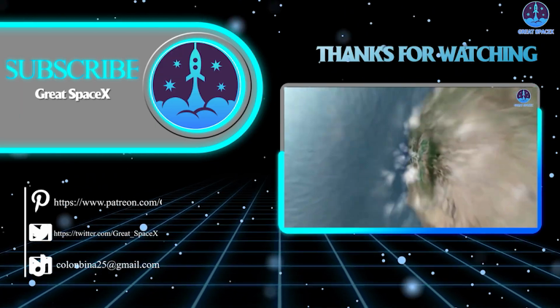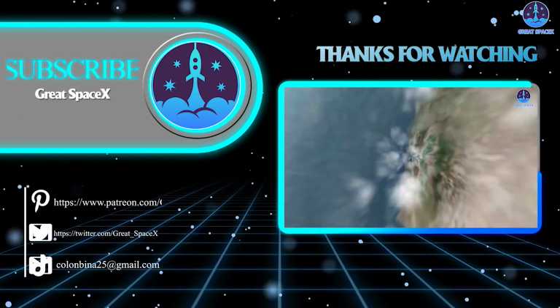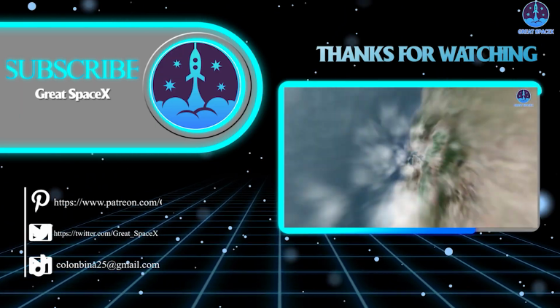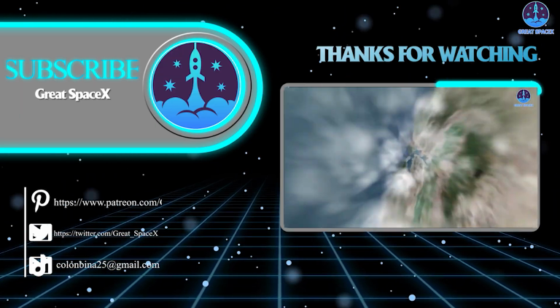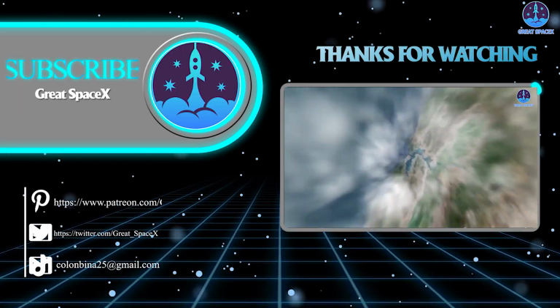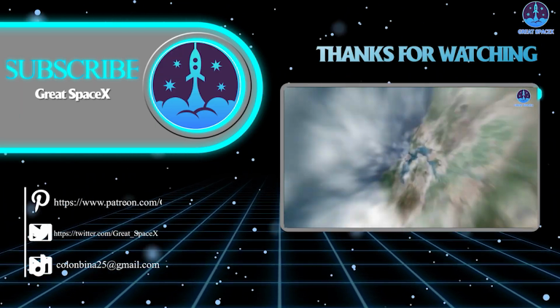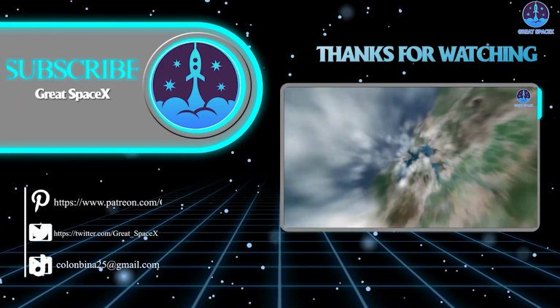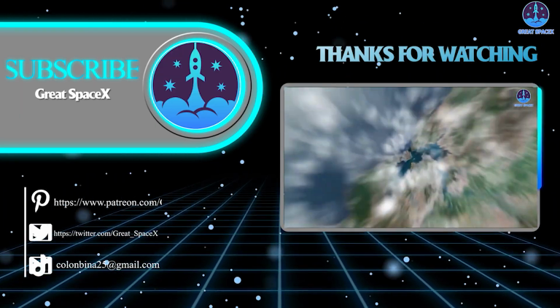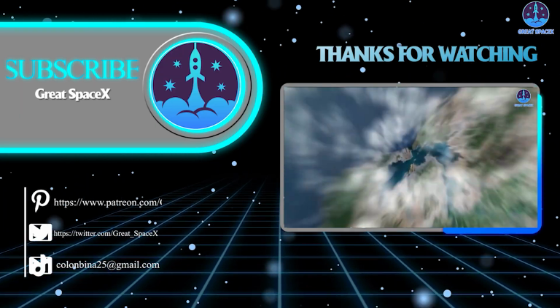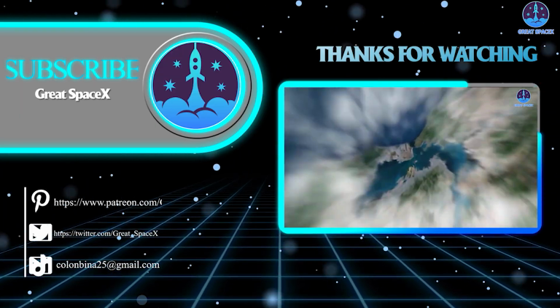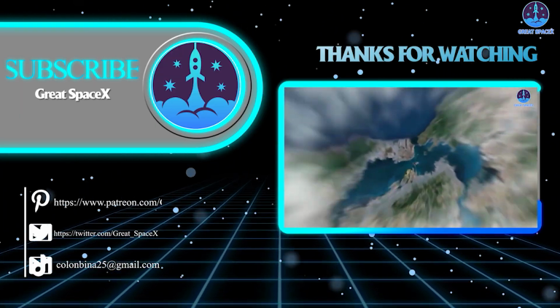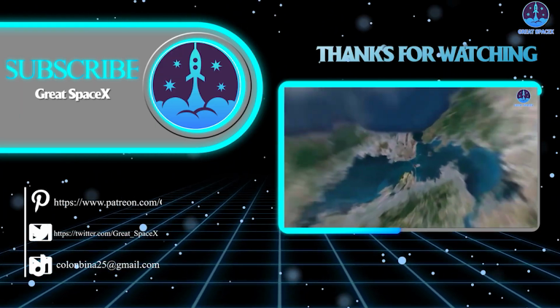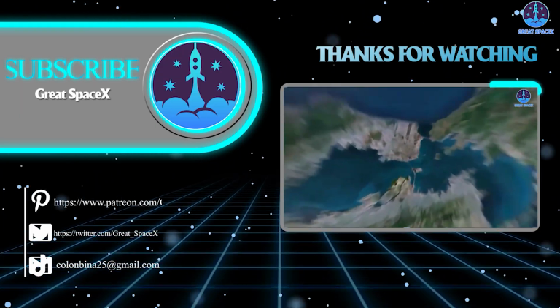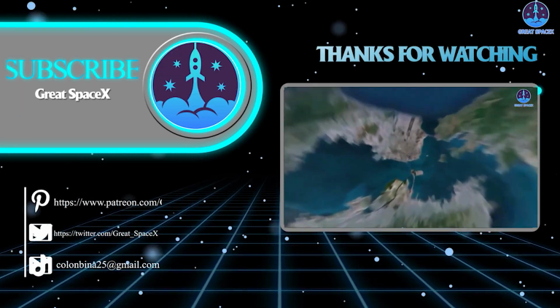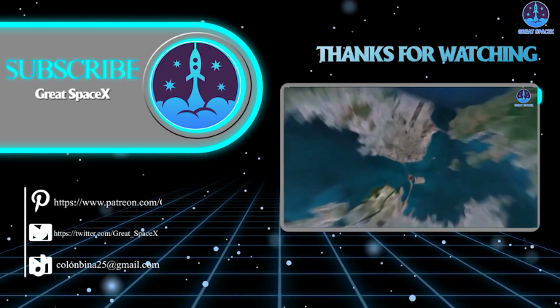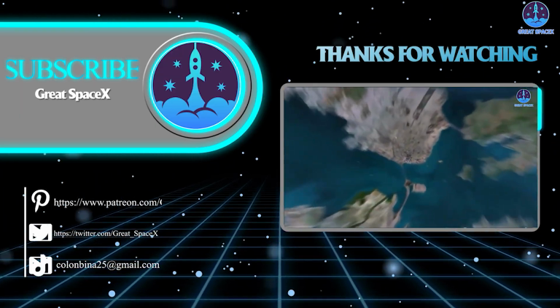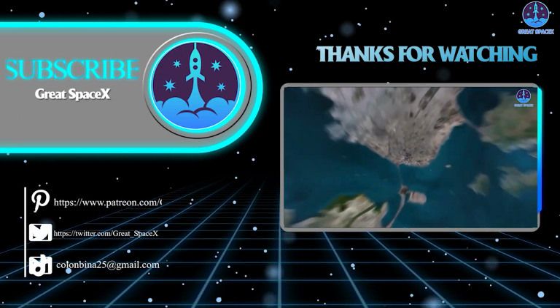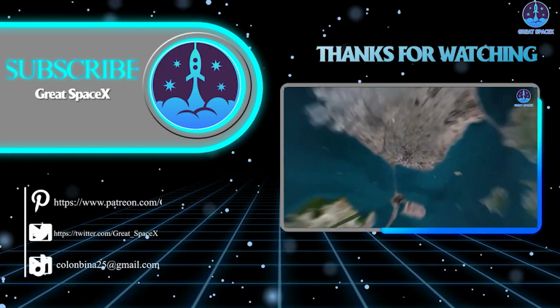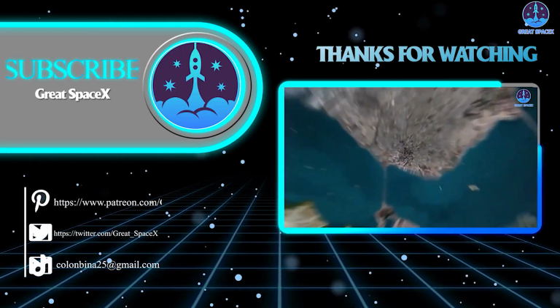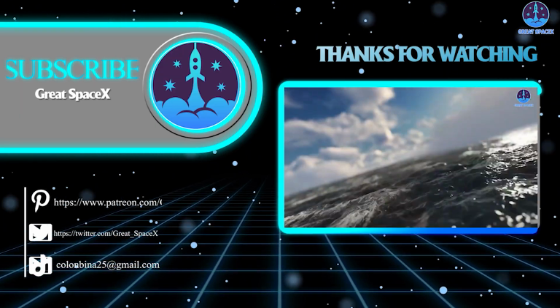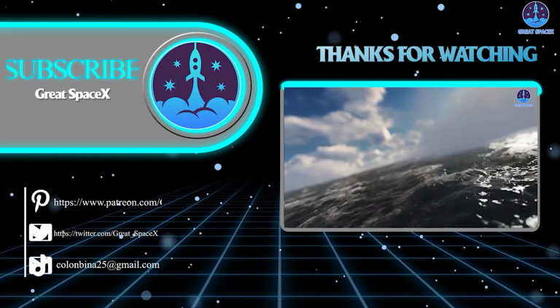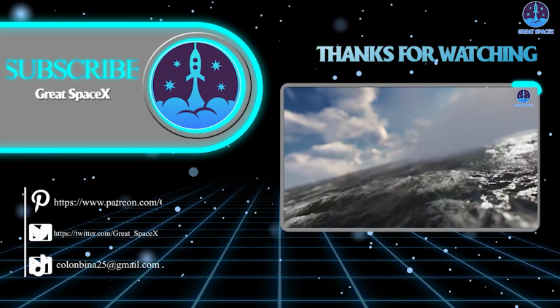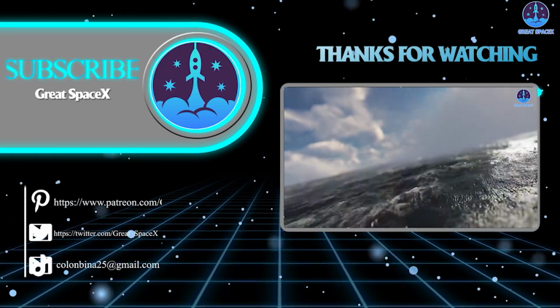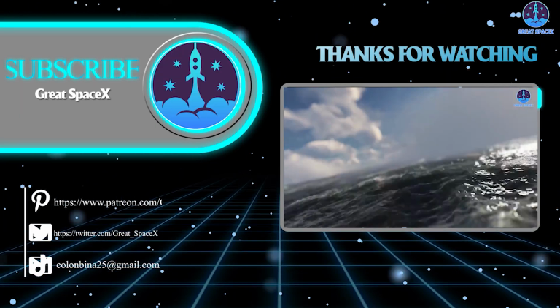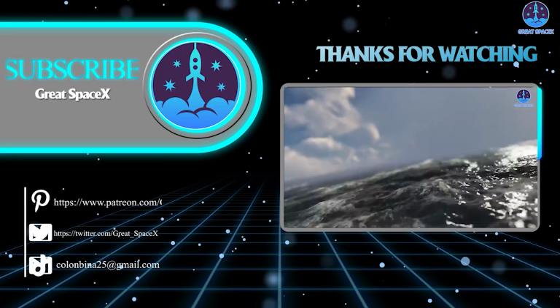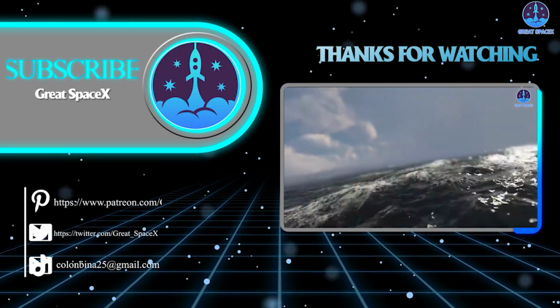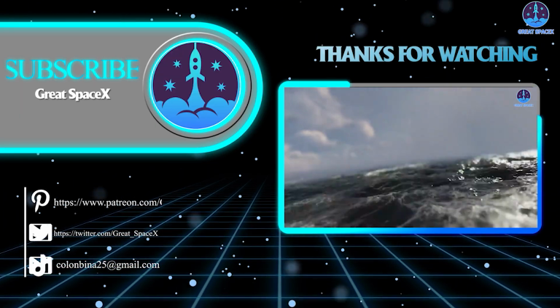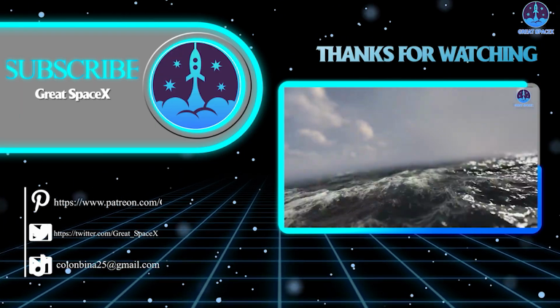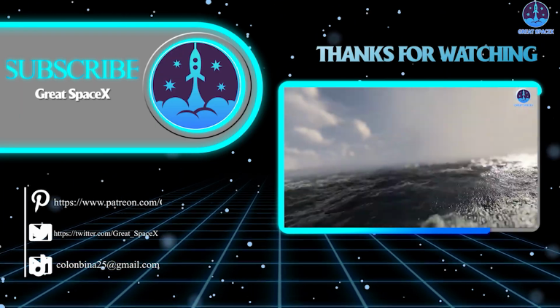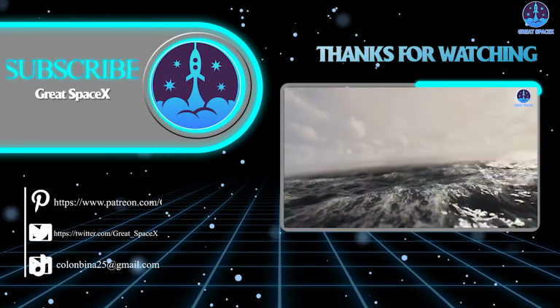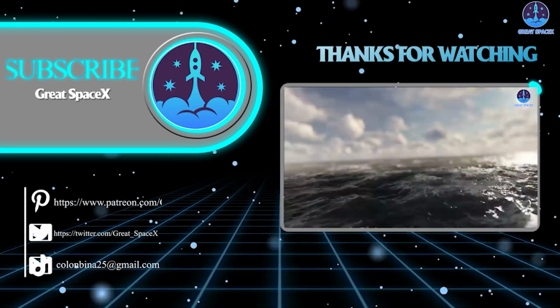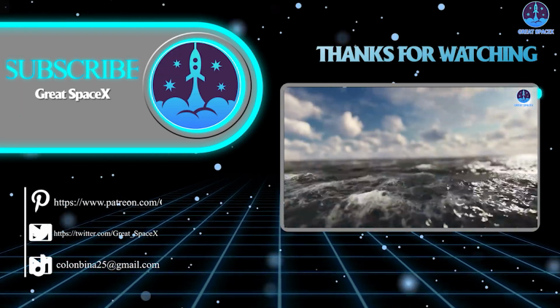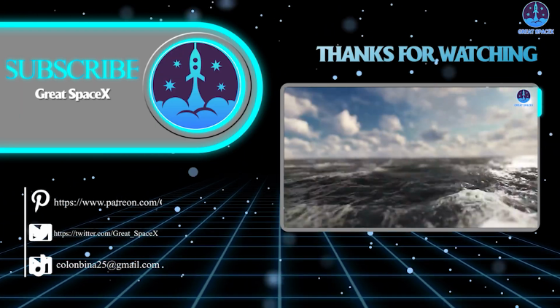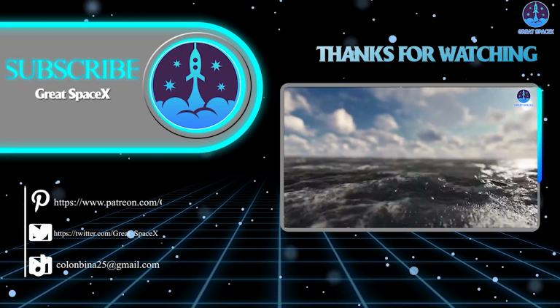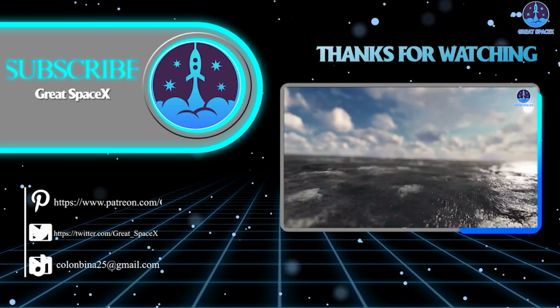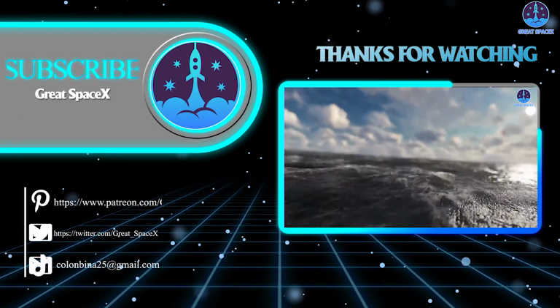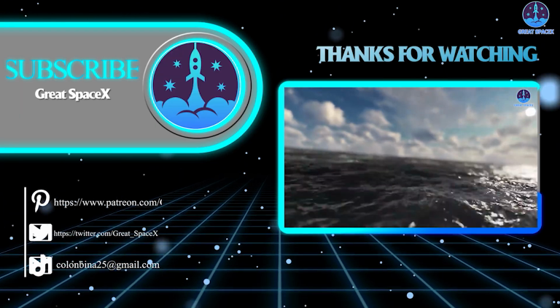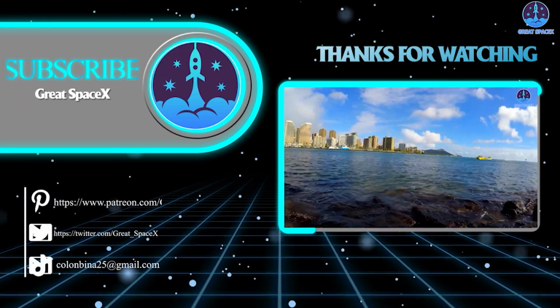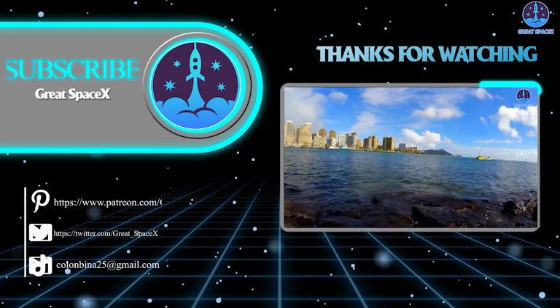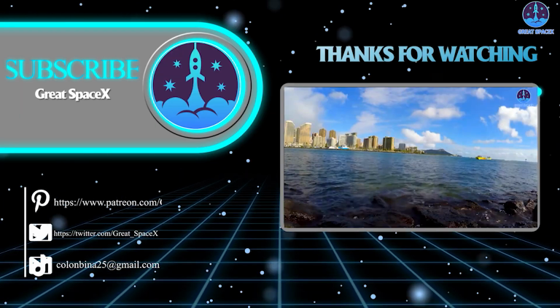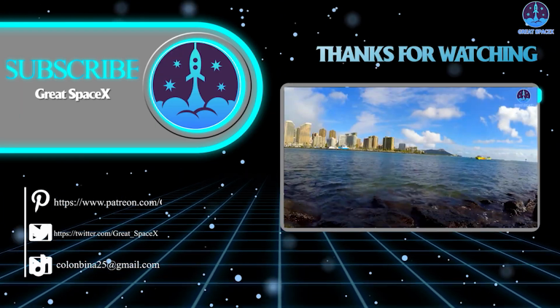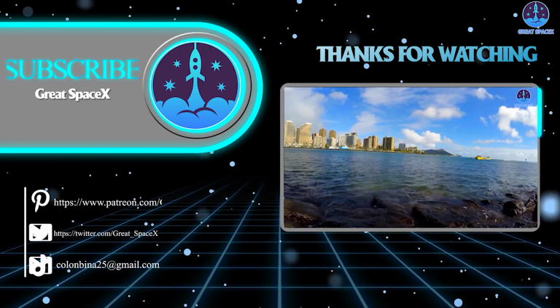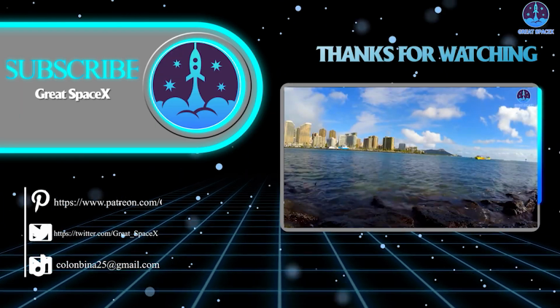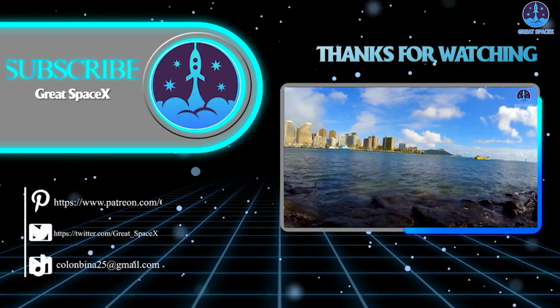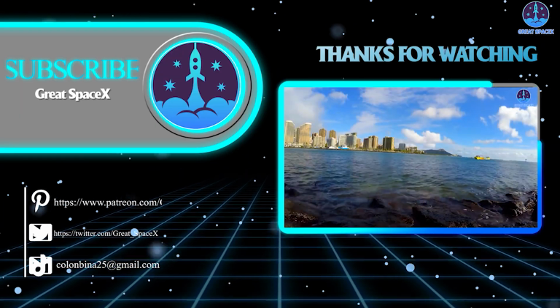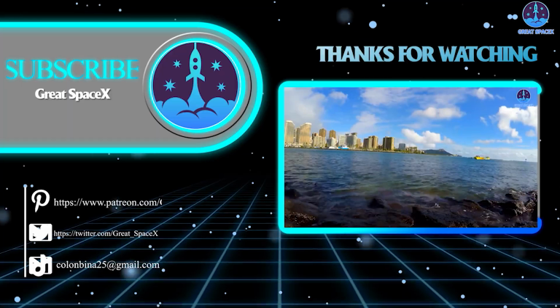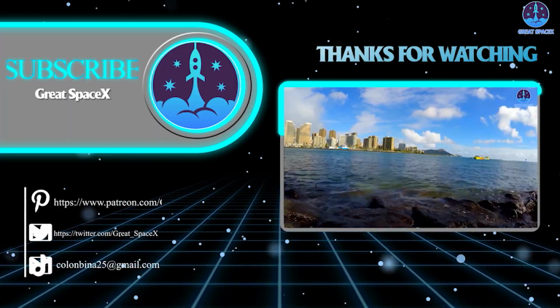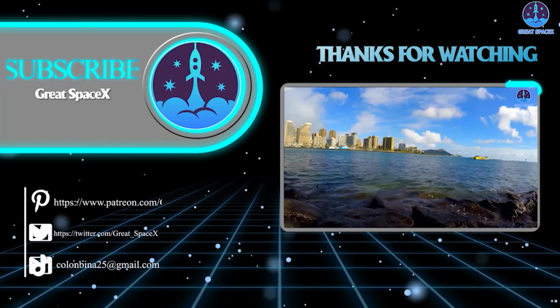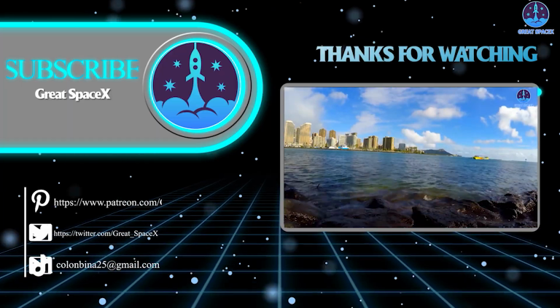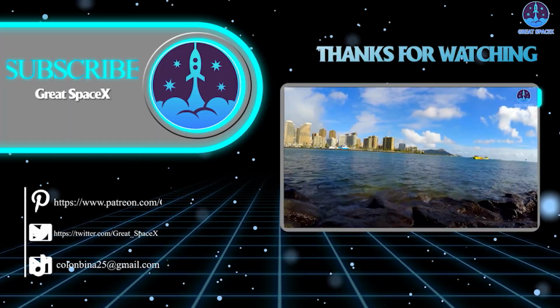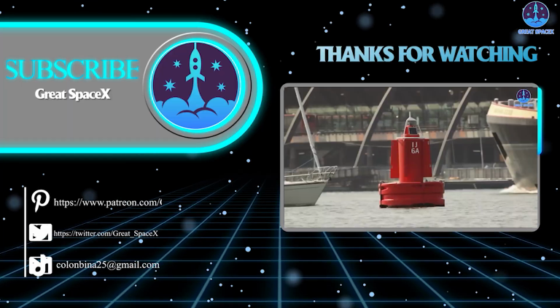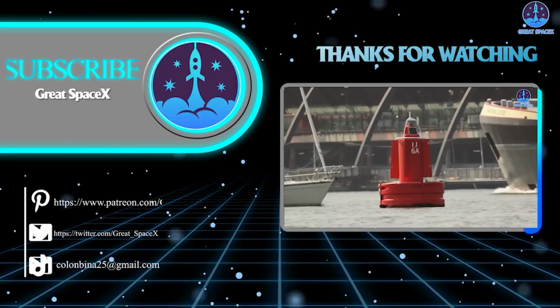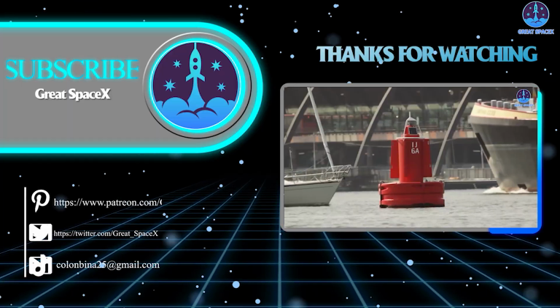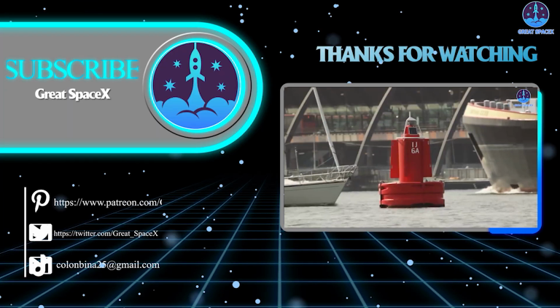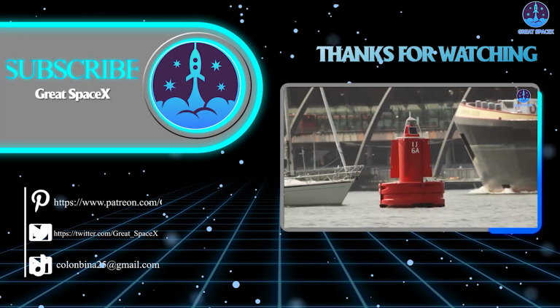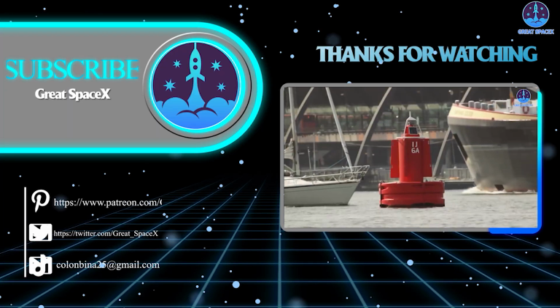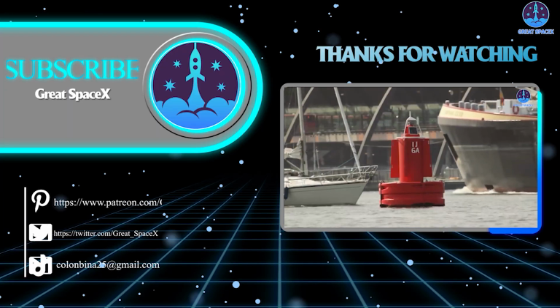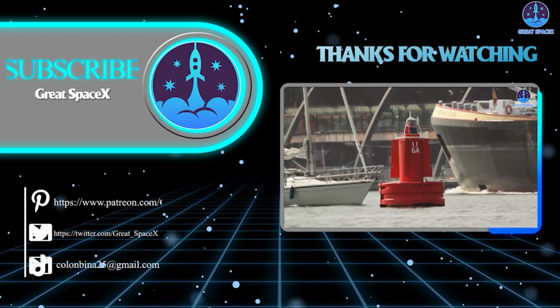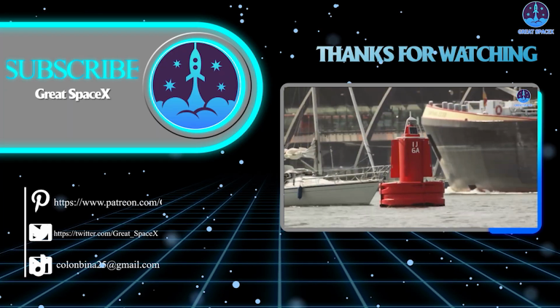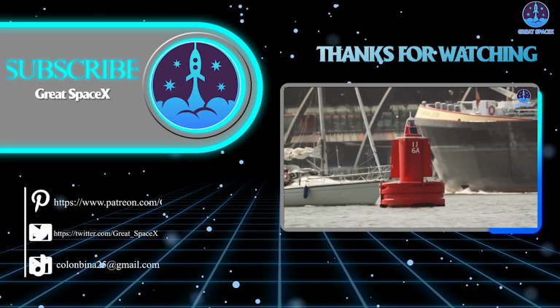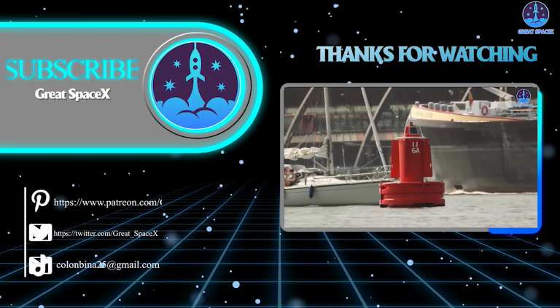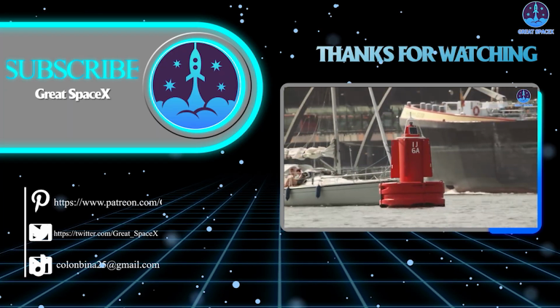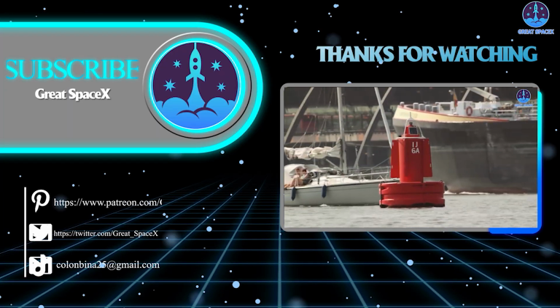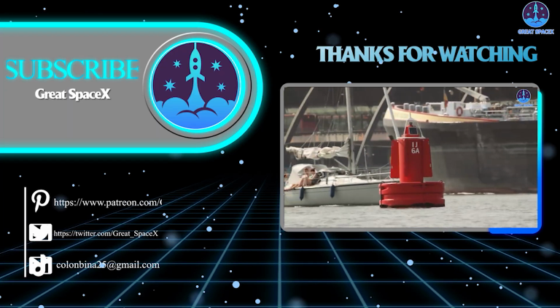This has been Kevin with Great SpaceX. As always, if you enjoy what my team and I are doing, you can become a patron through our Patreon link in the description below. Otherwise, my team and I will see you next time.